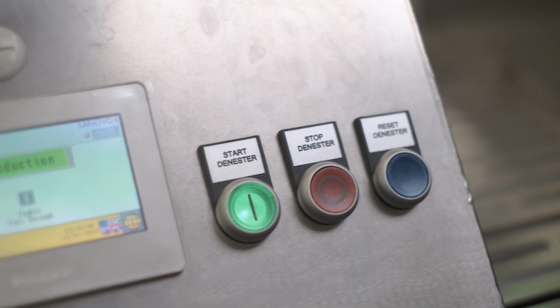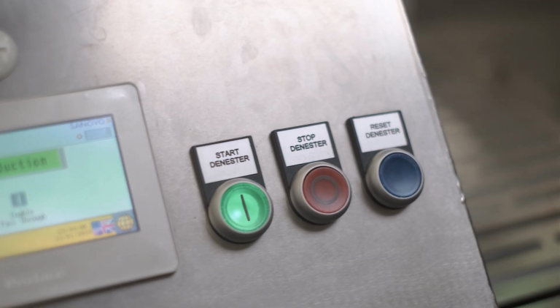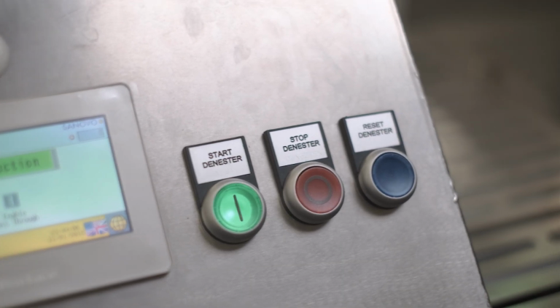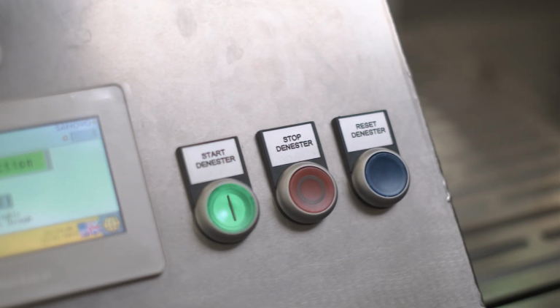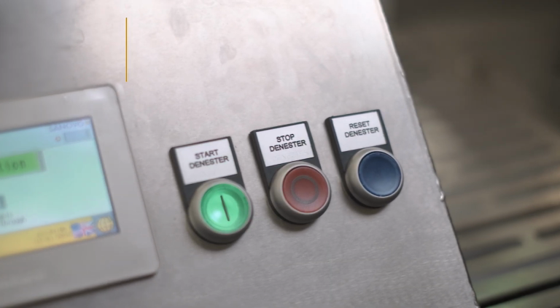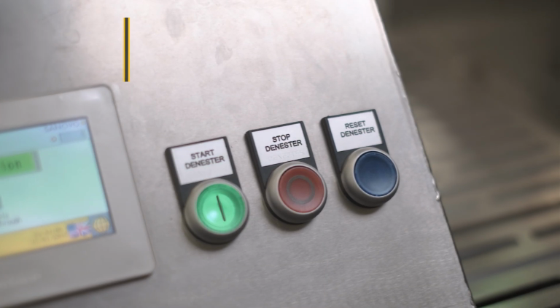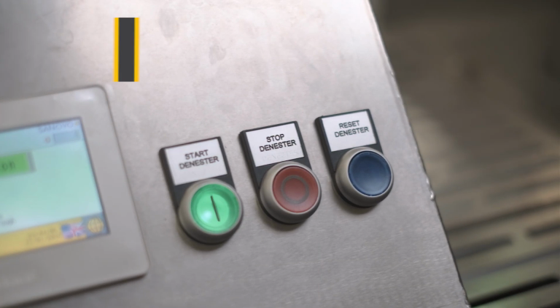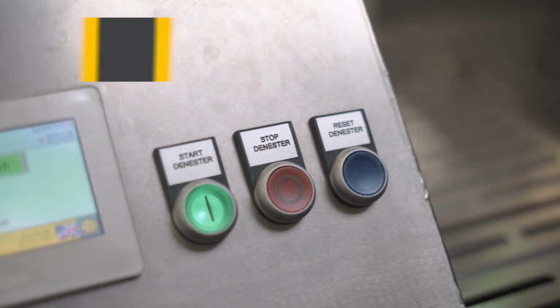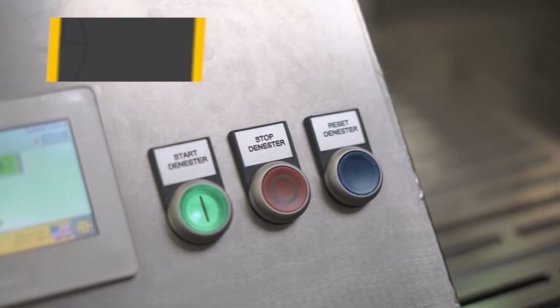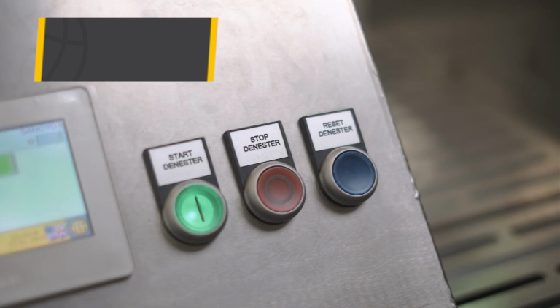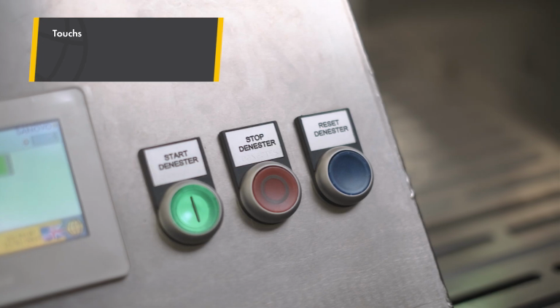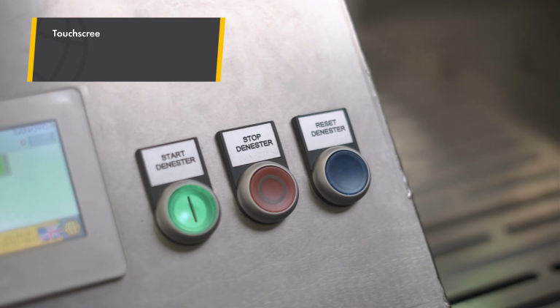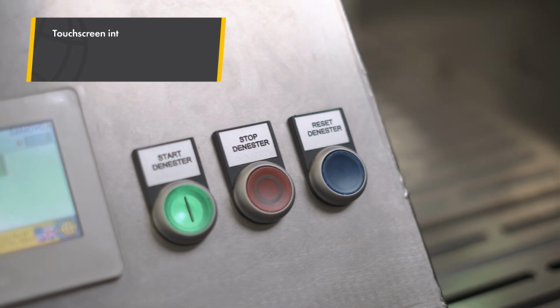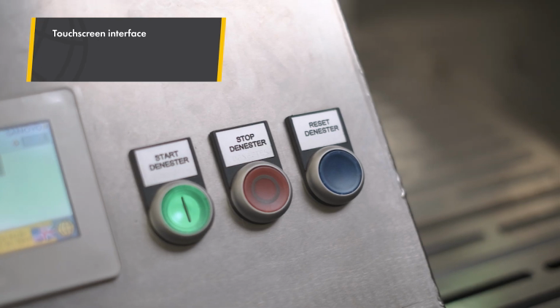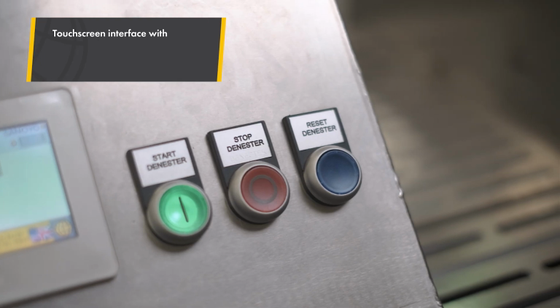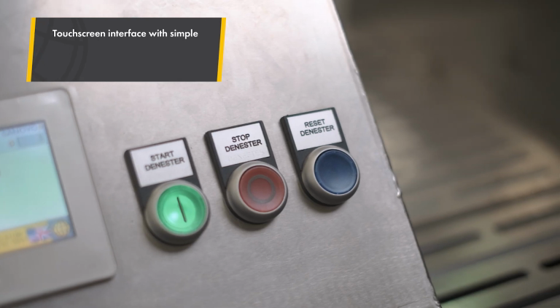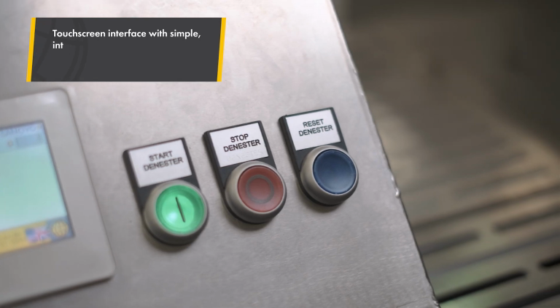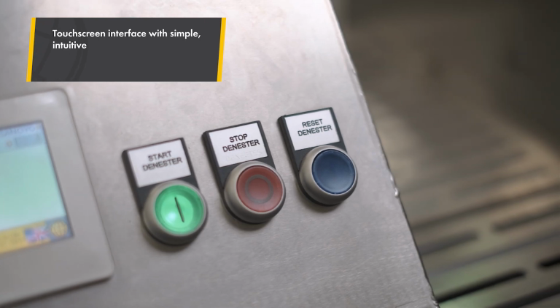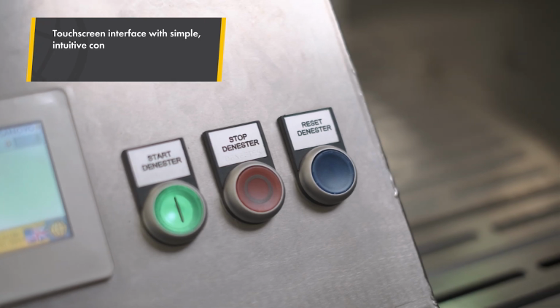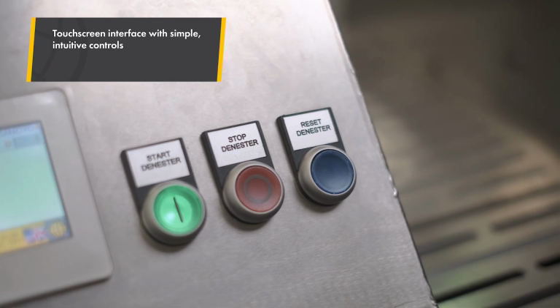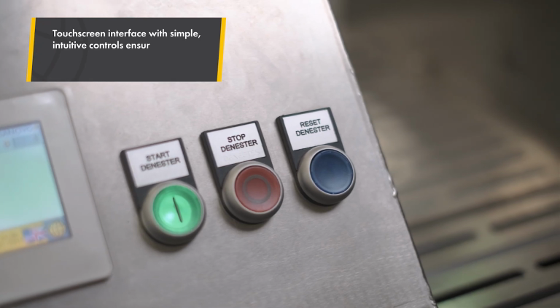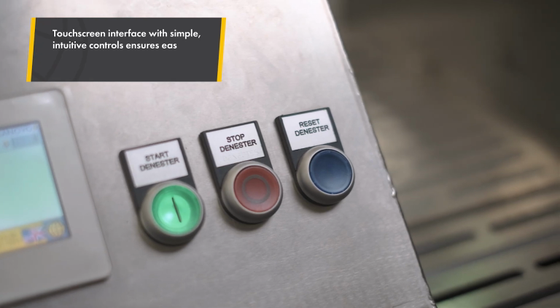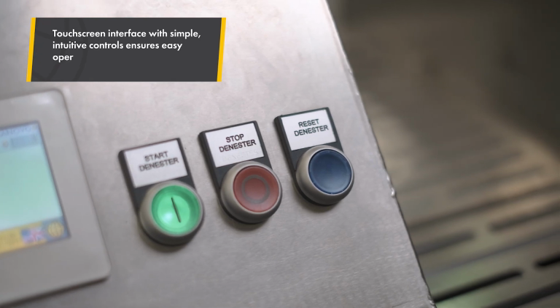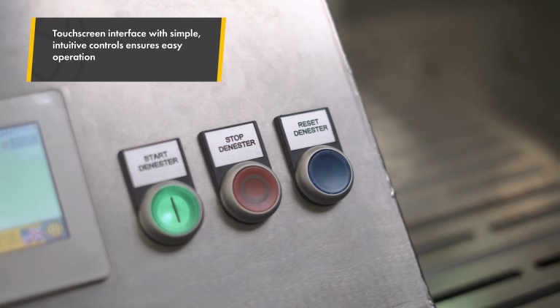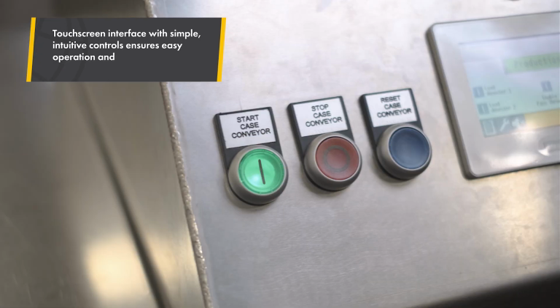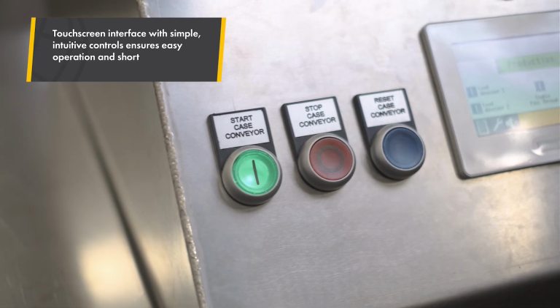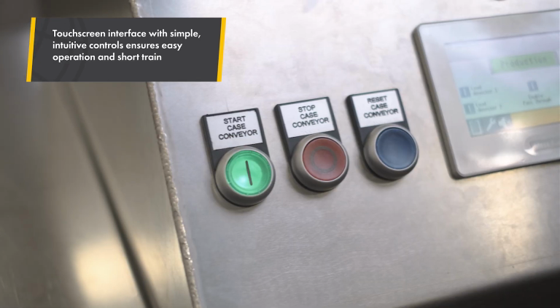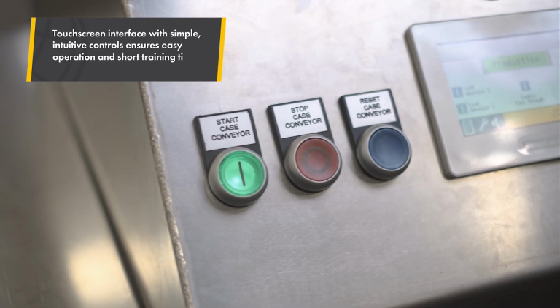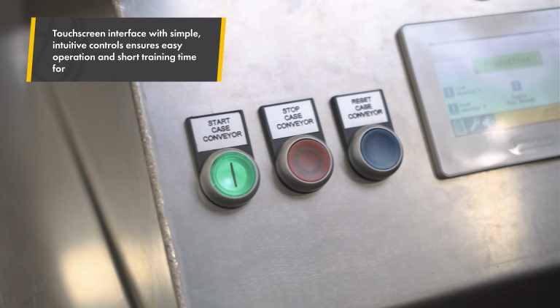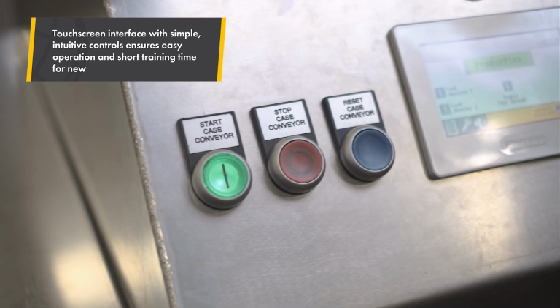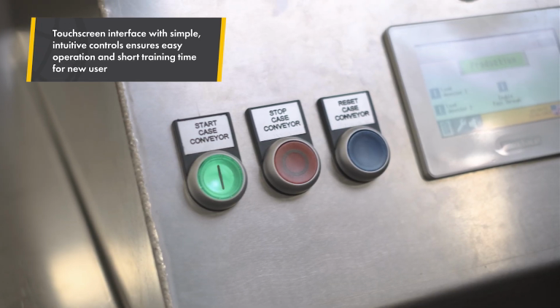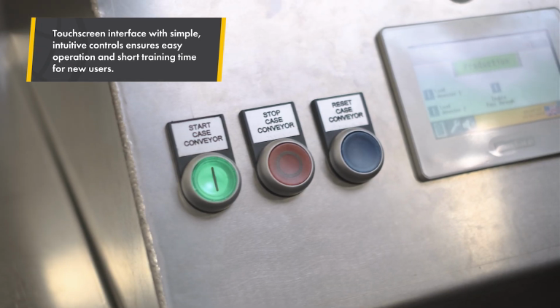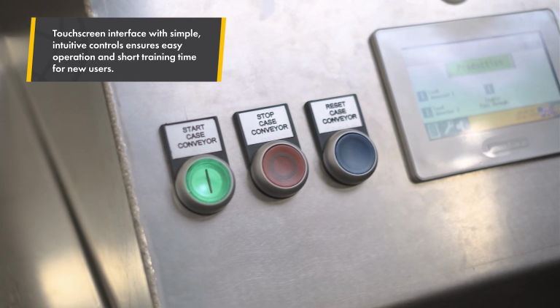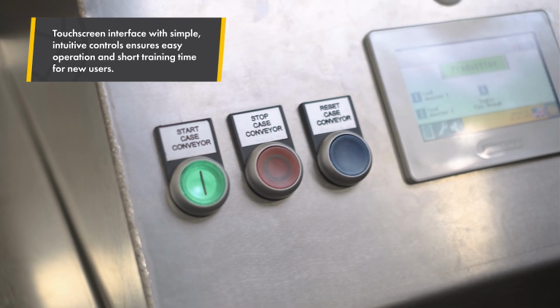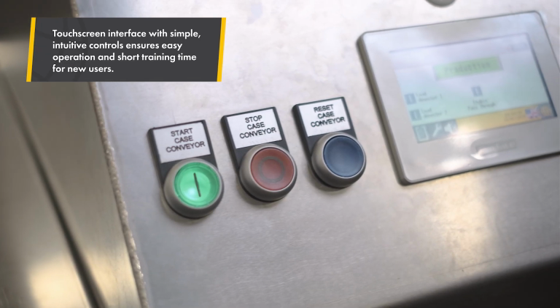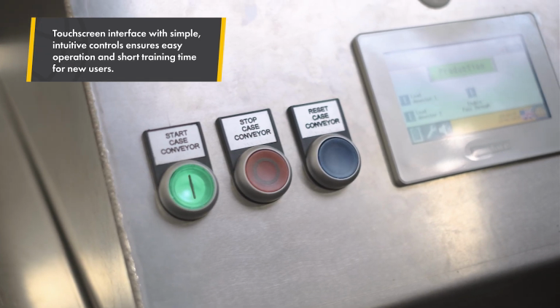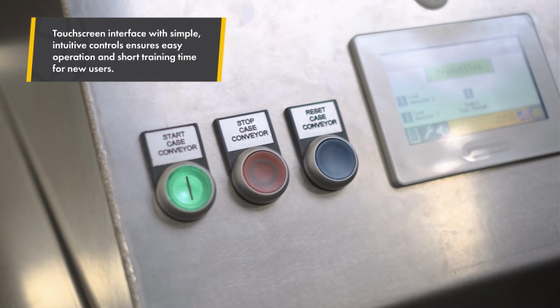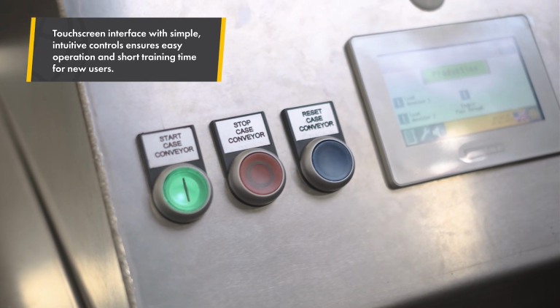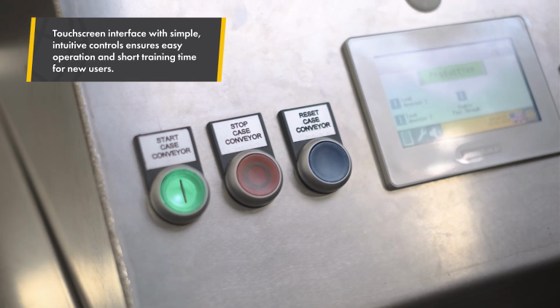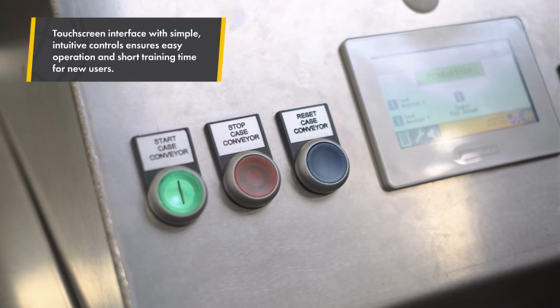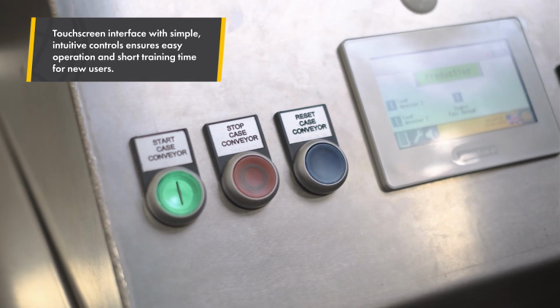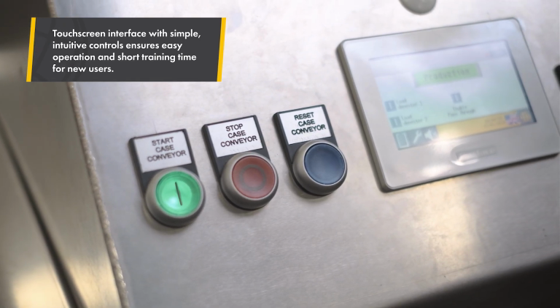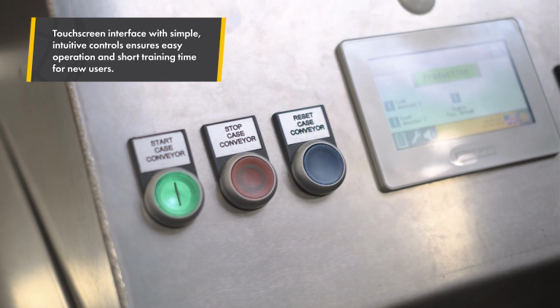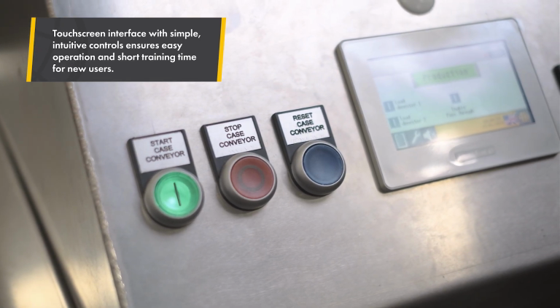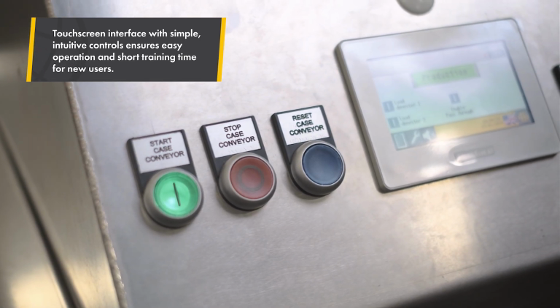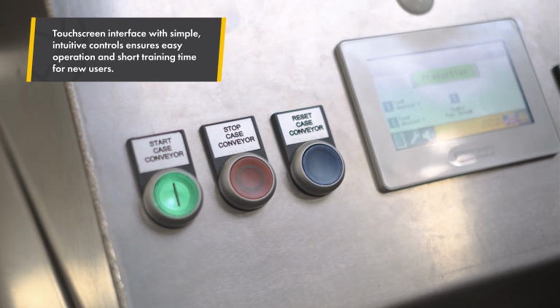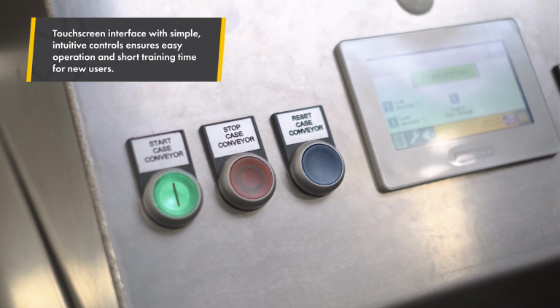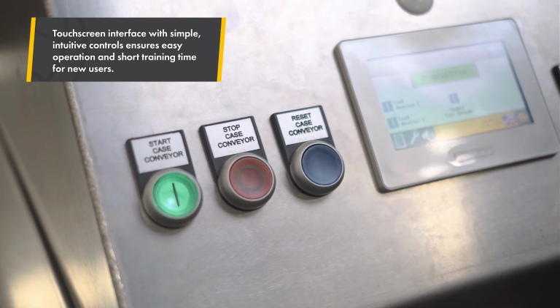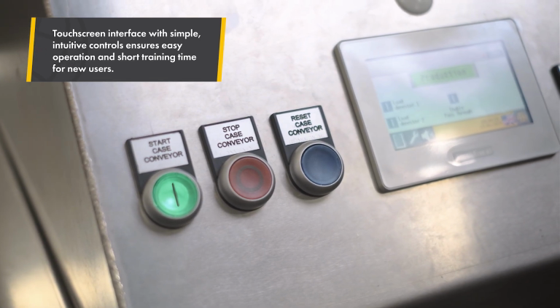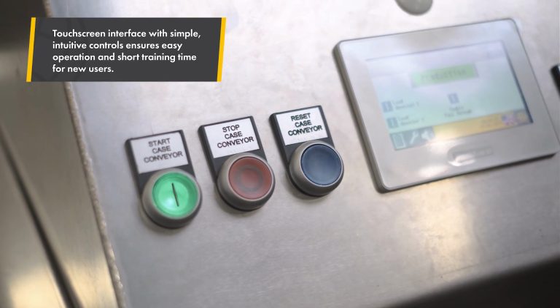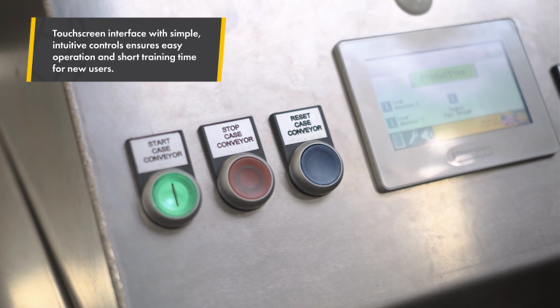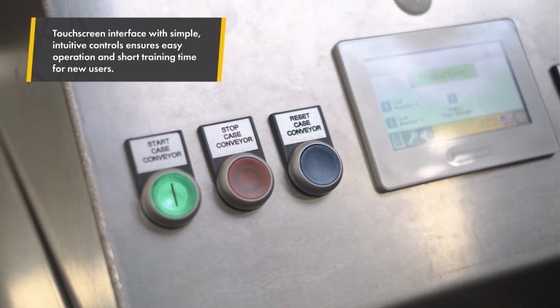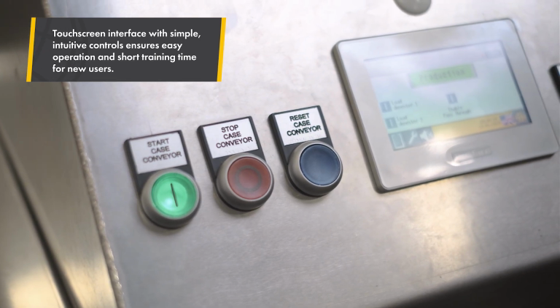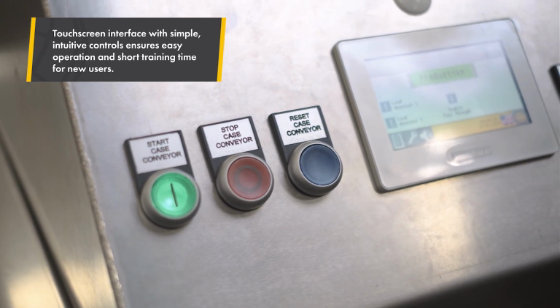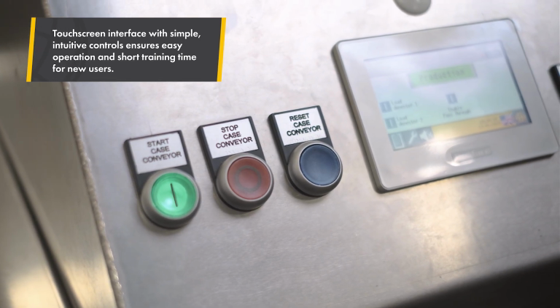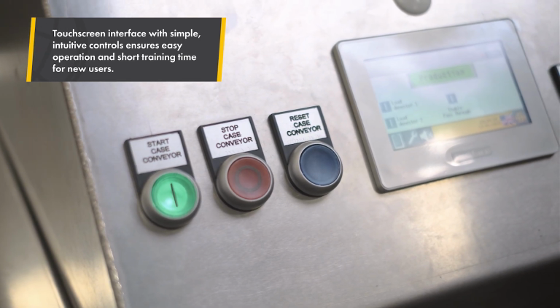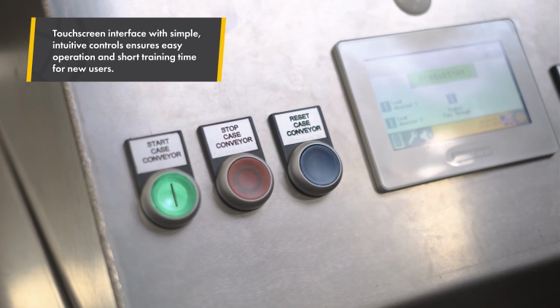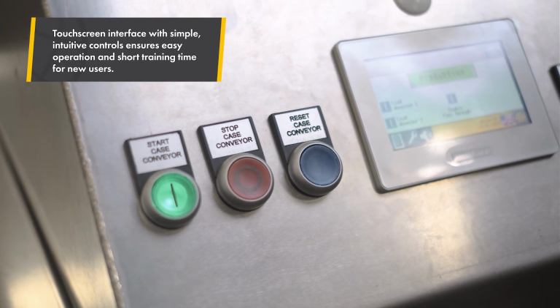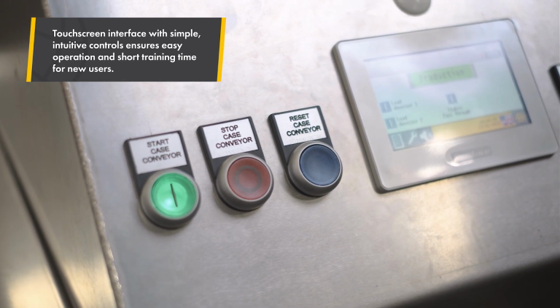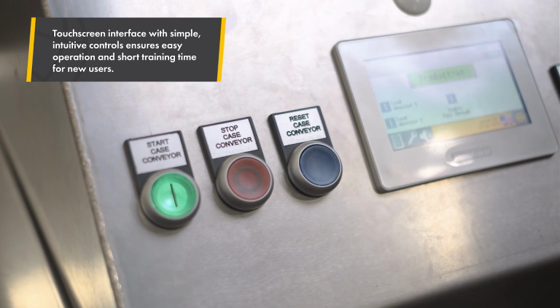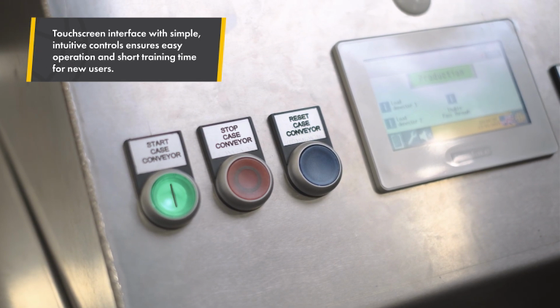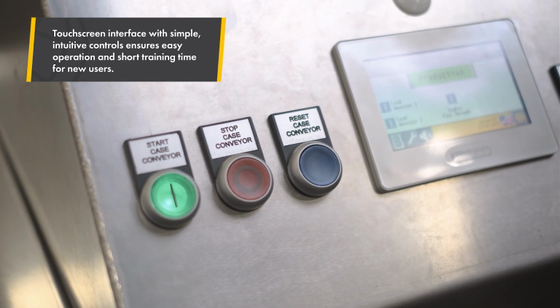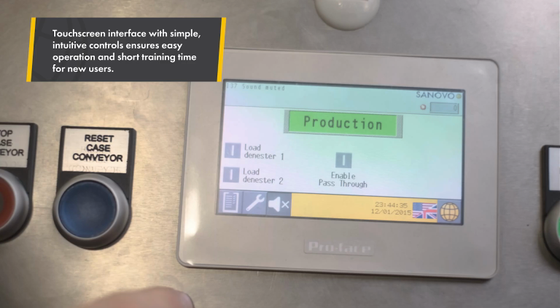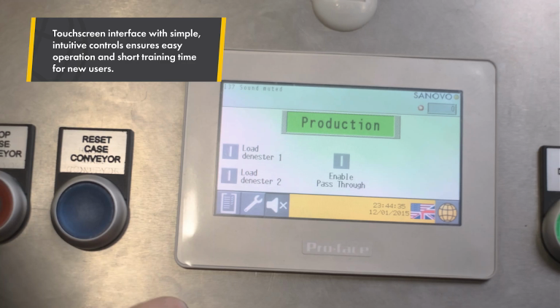An intuitive touch screen and a few essential buttons make operation straightforward, ensuring fast onboarding and confident daily use.